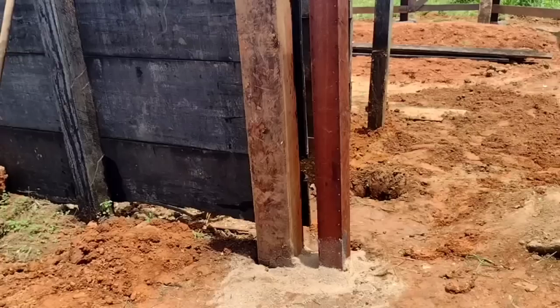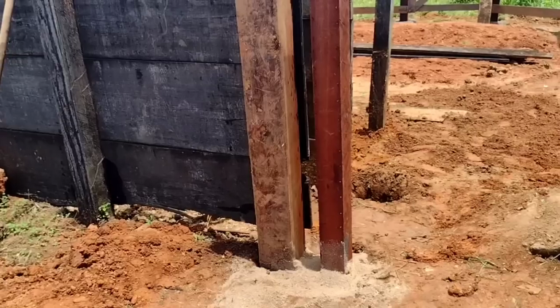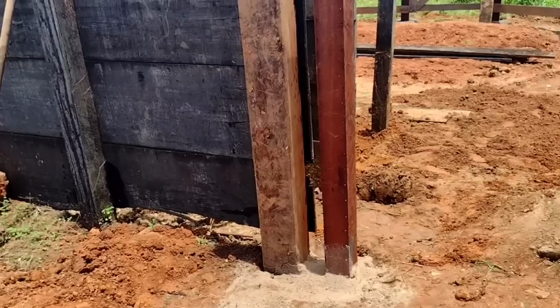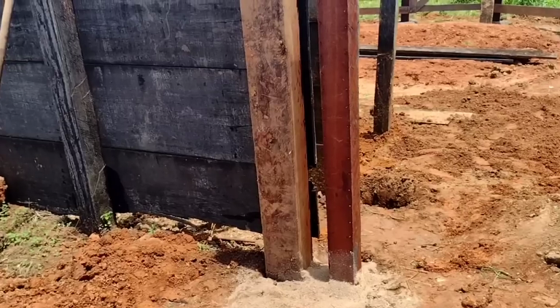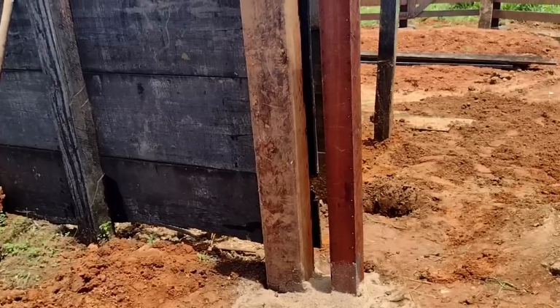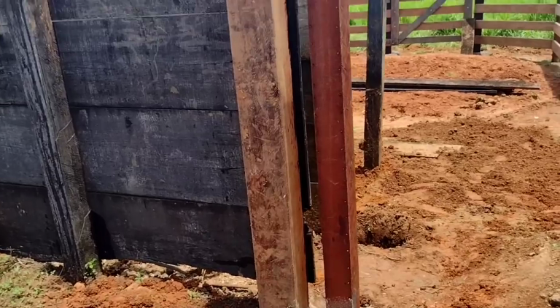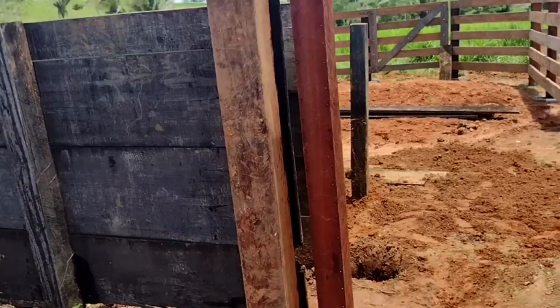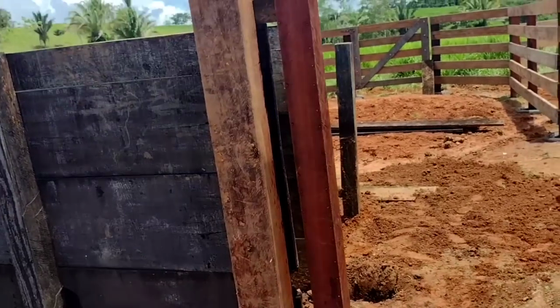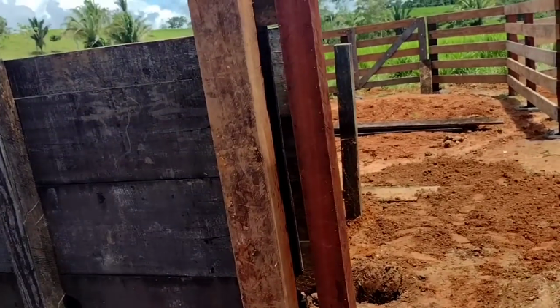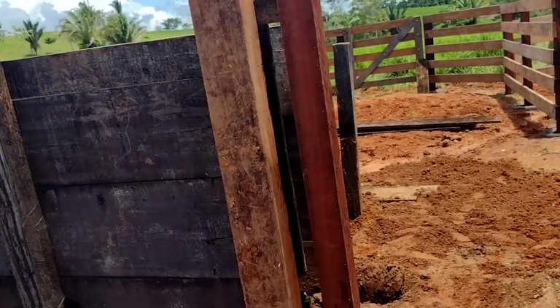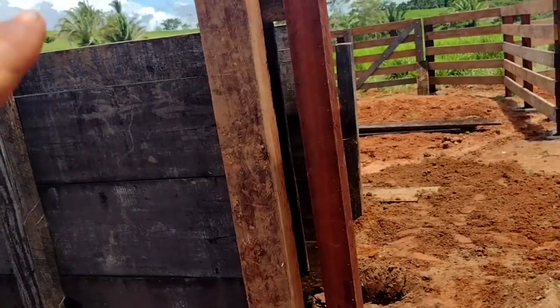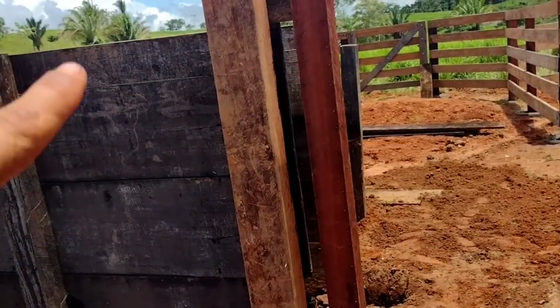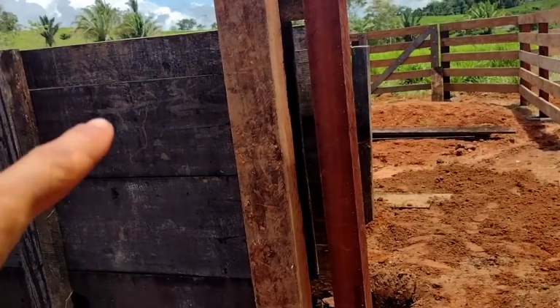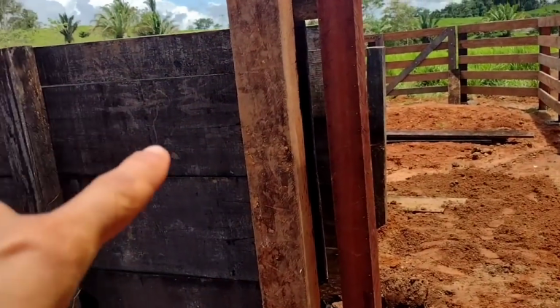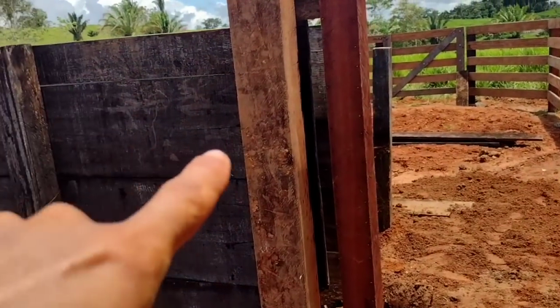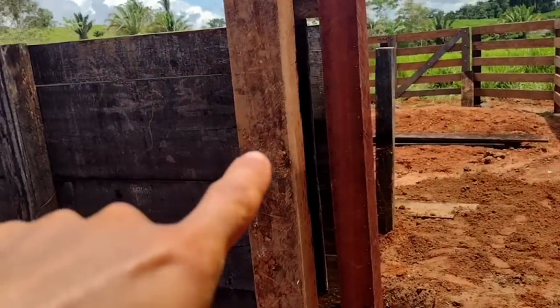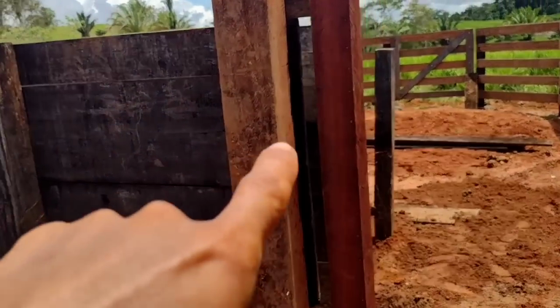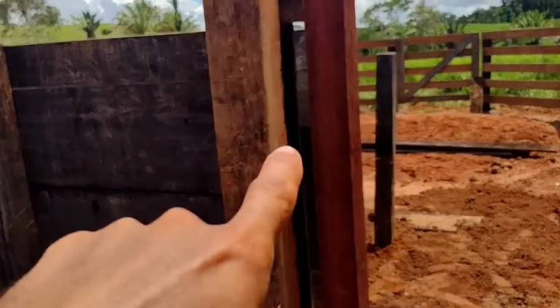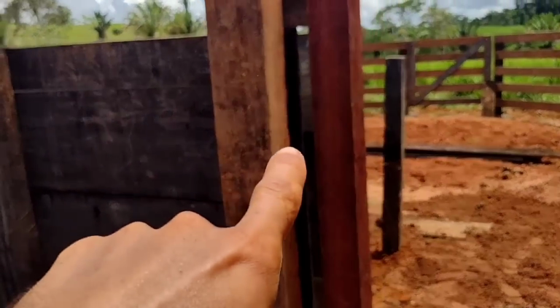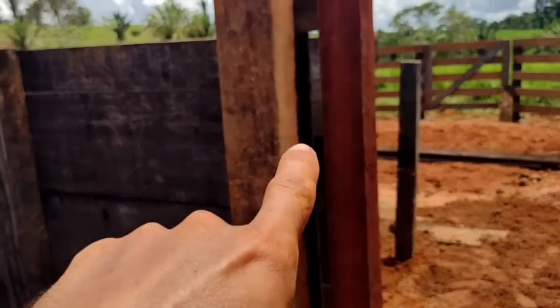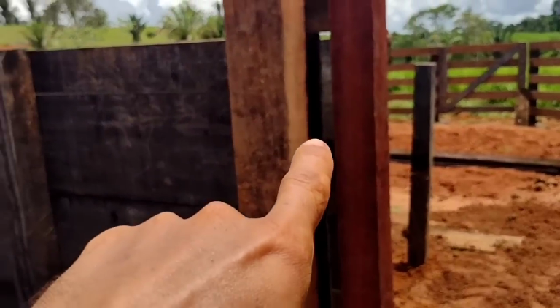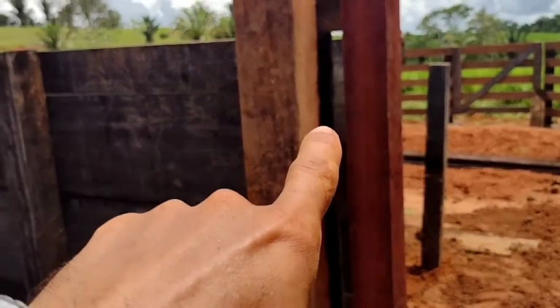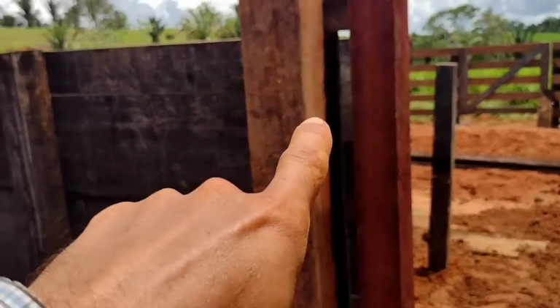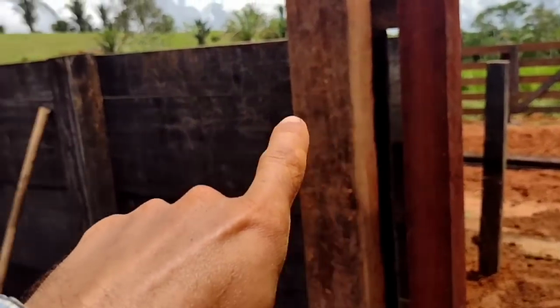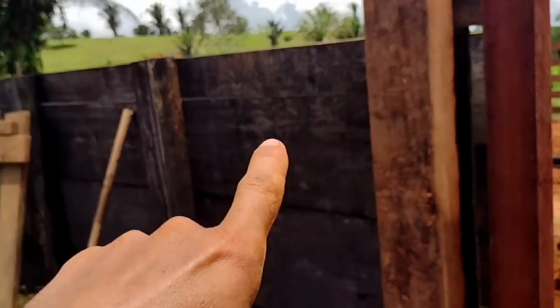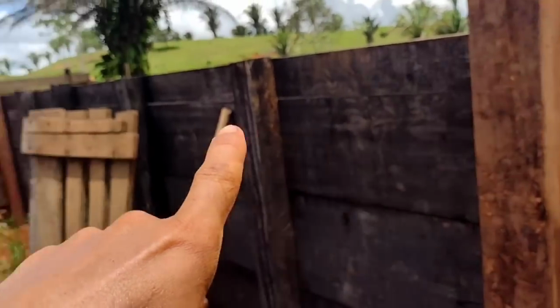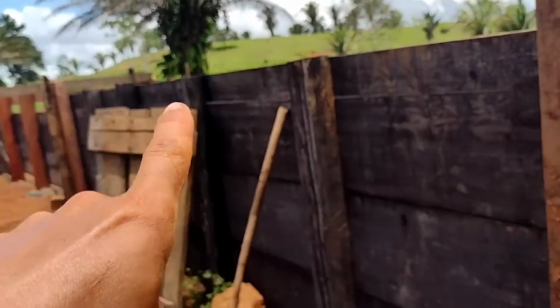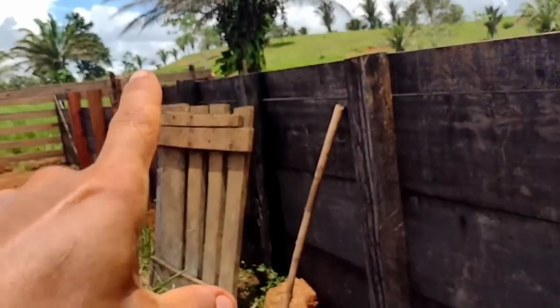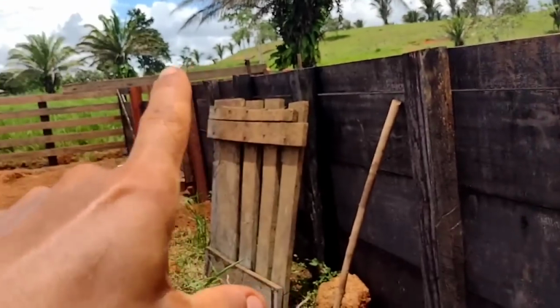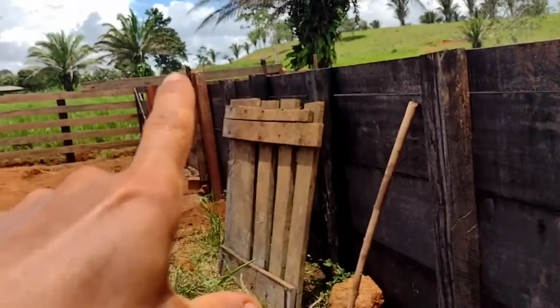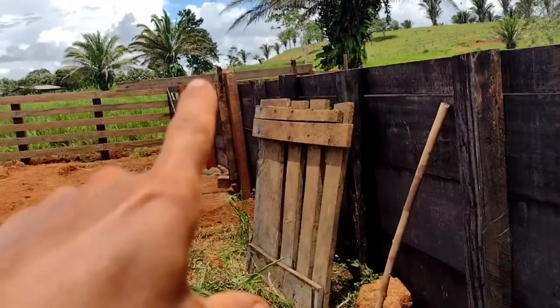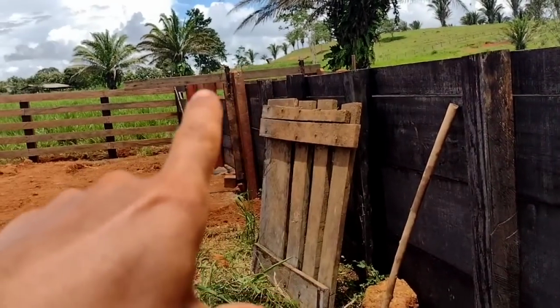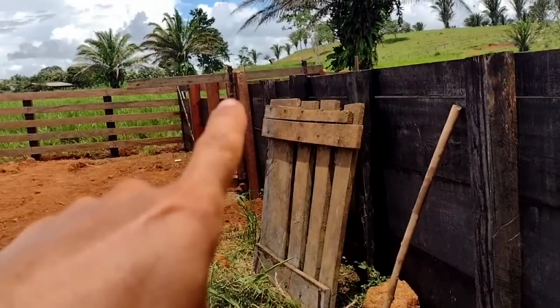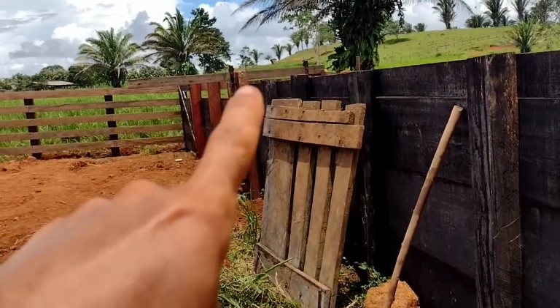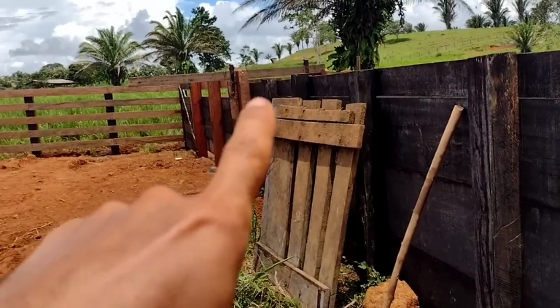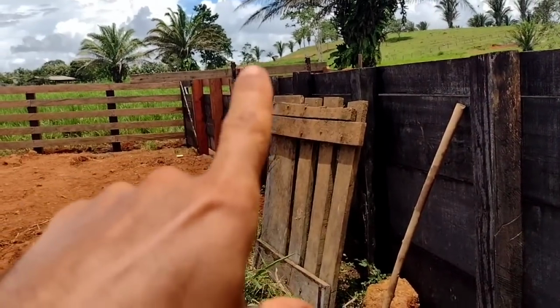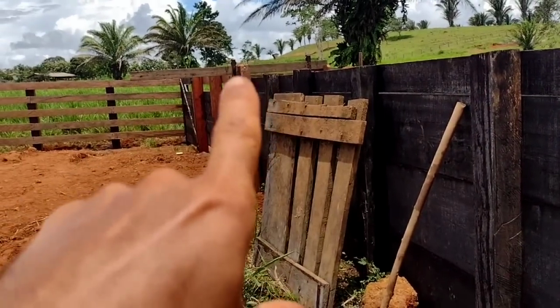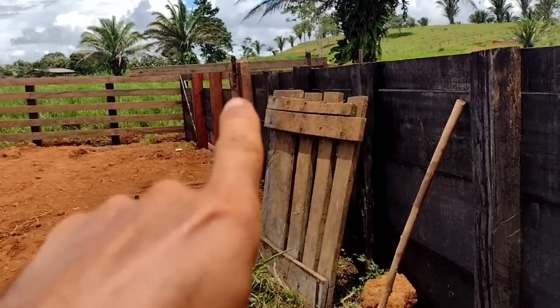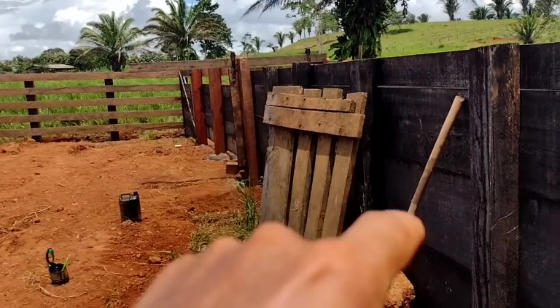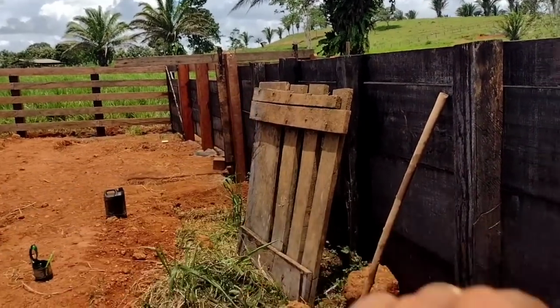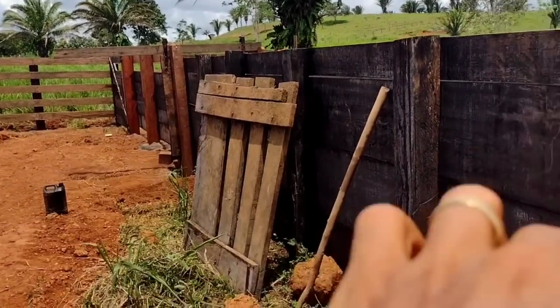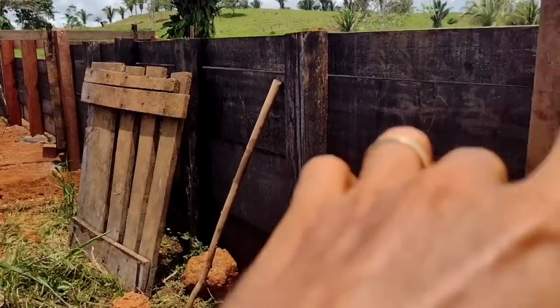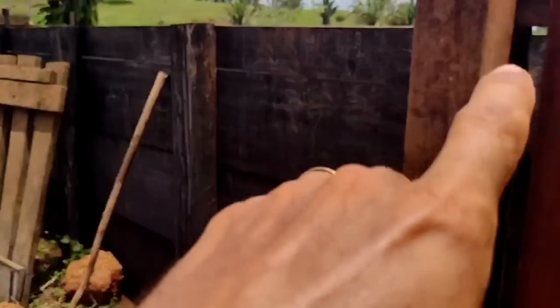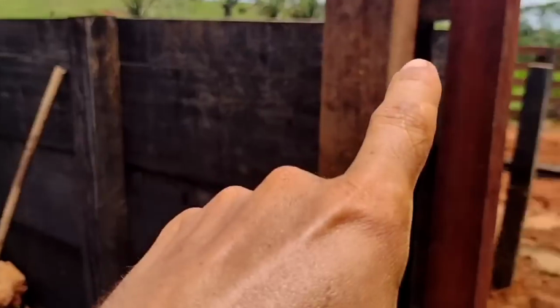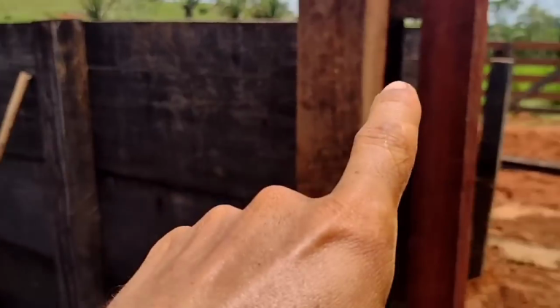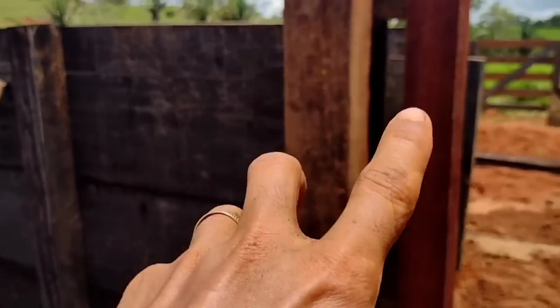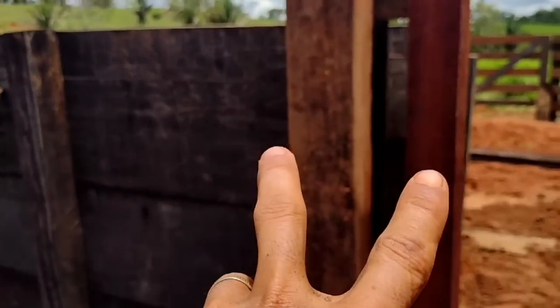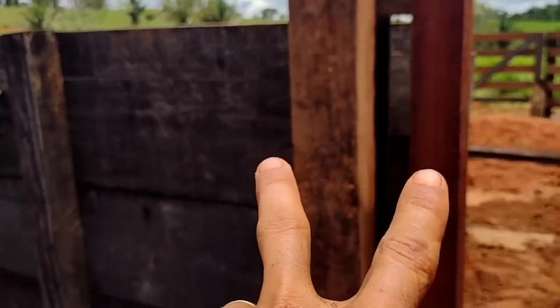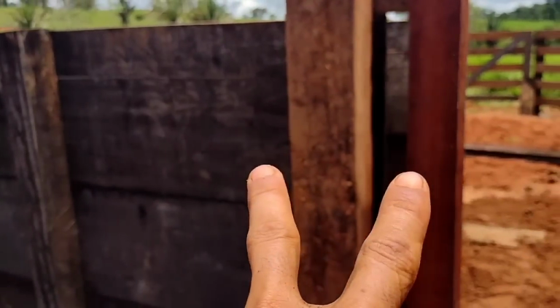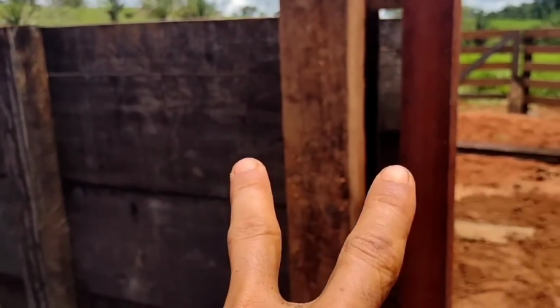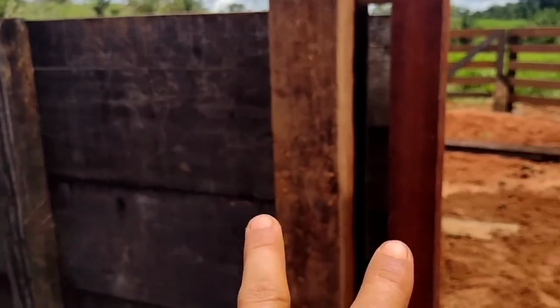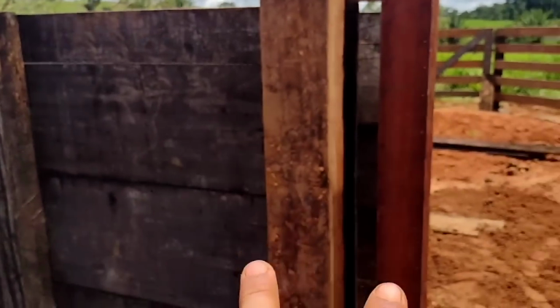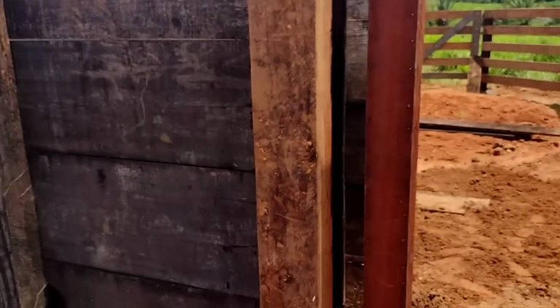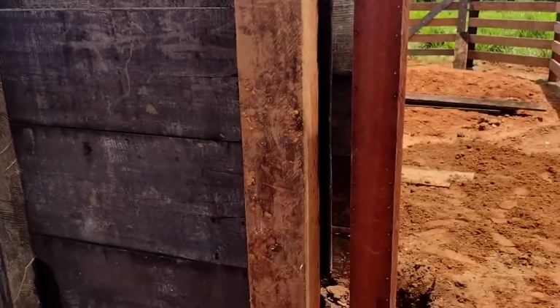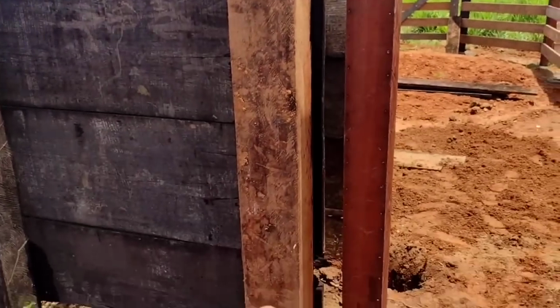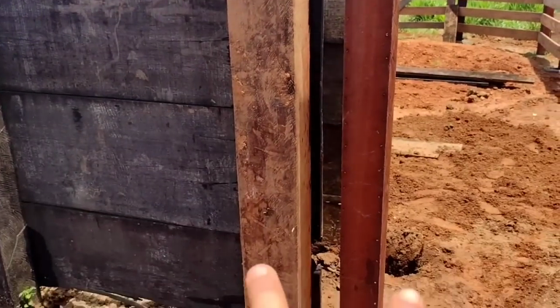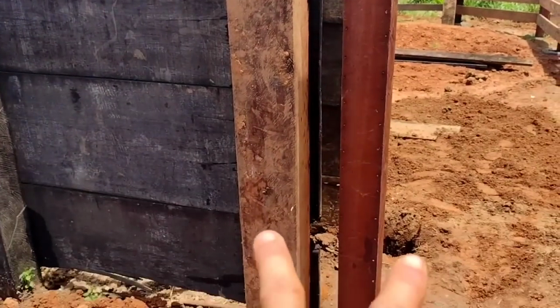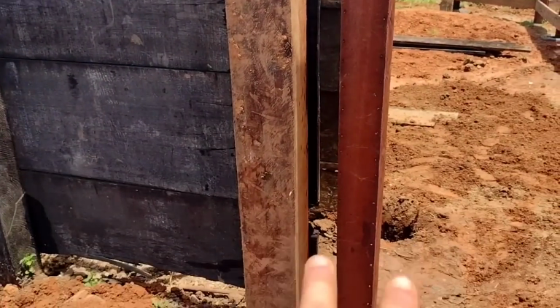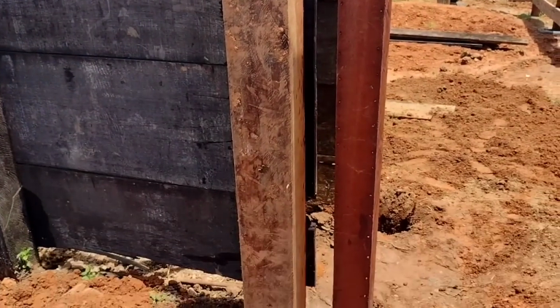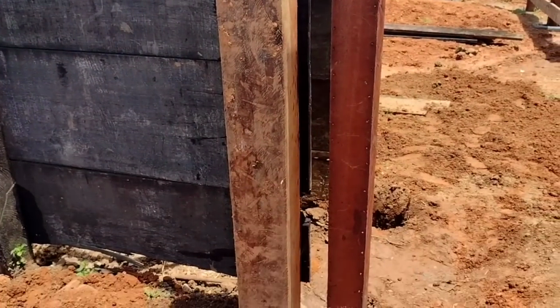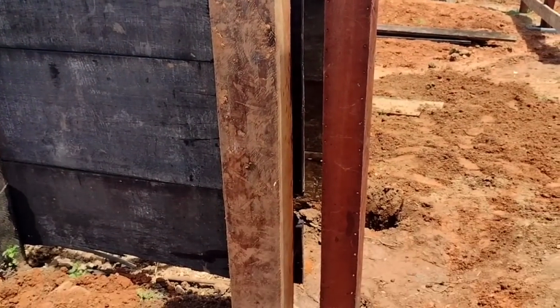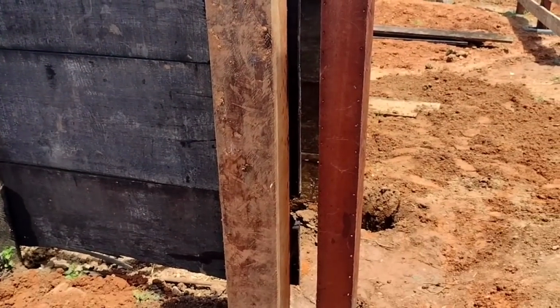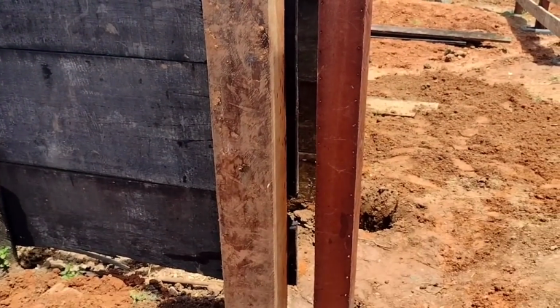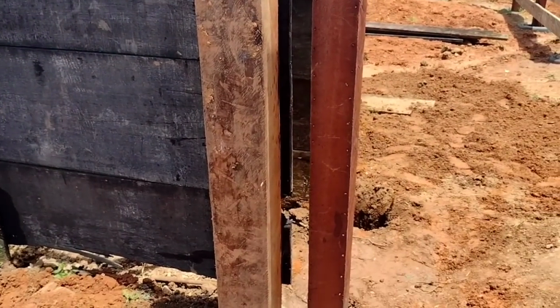Galera (guys), we're here today. We're going to show you the corner of the corral. We've done one section there. These two fence posts here we had to replace — they were already worn out.